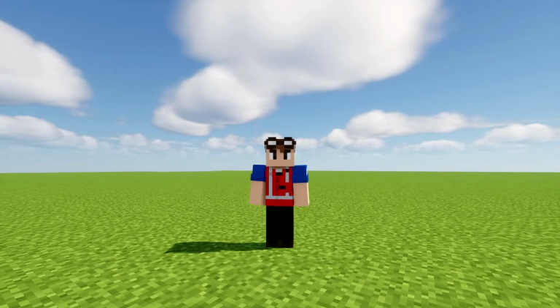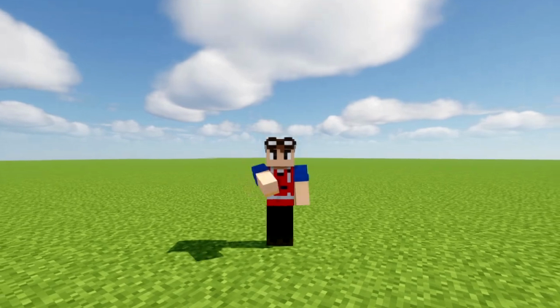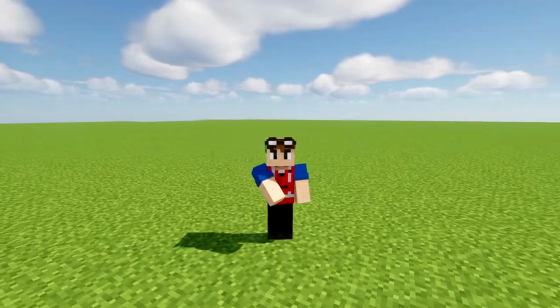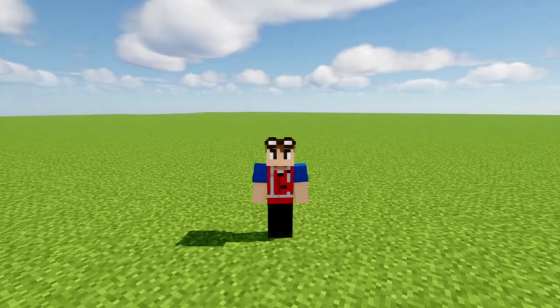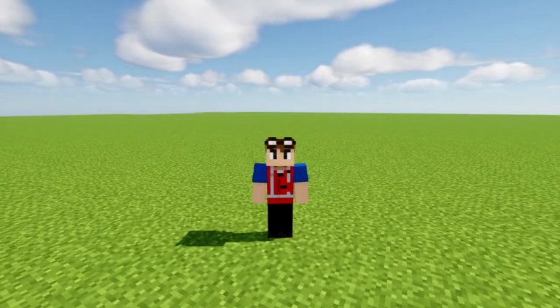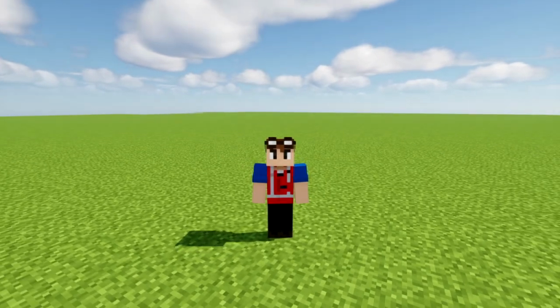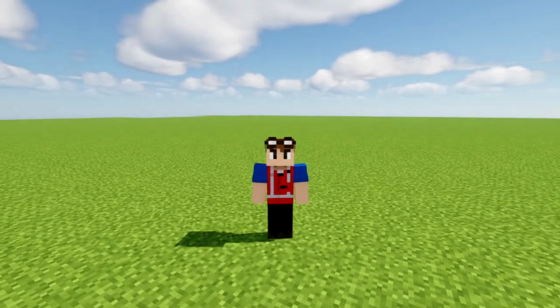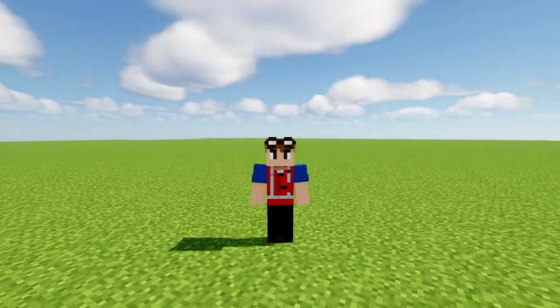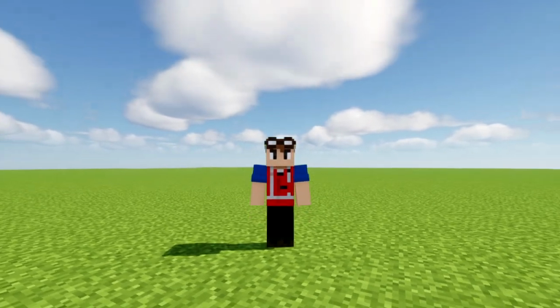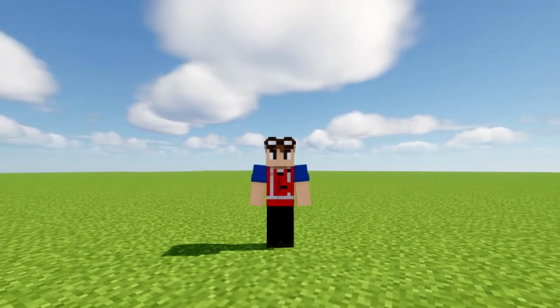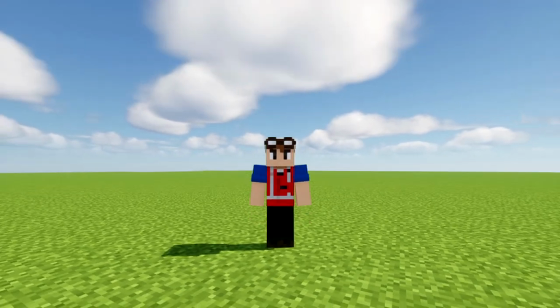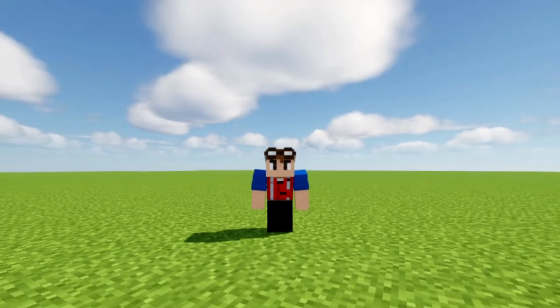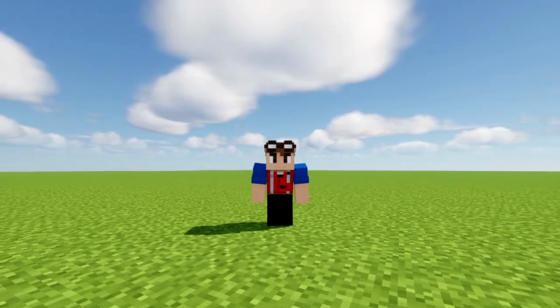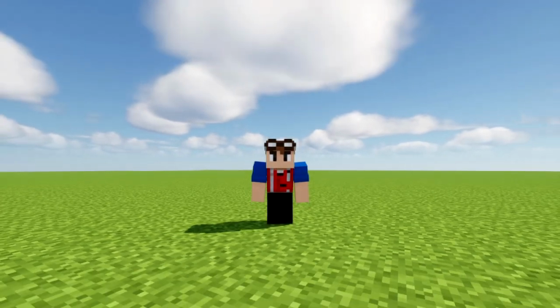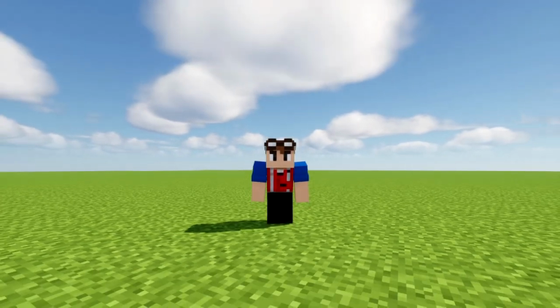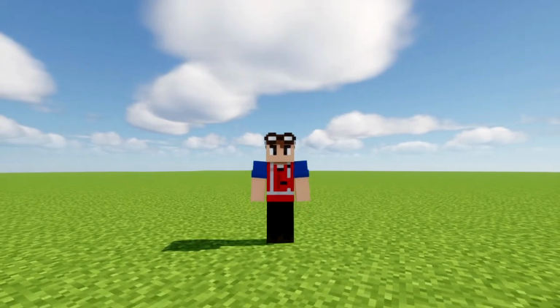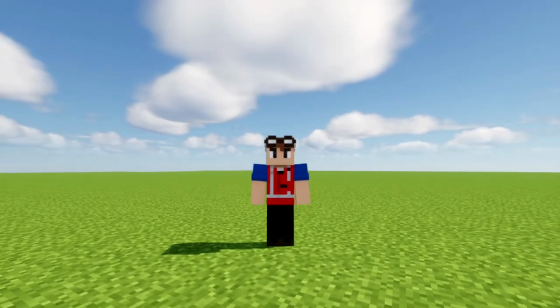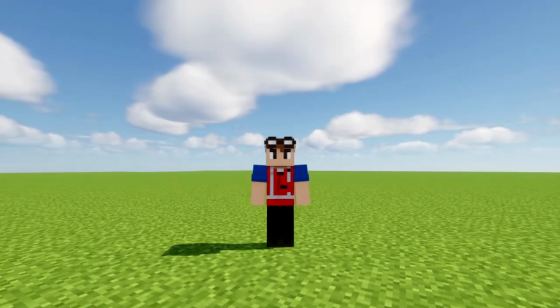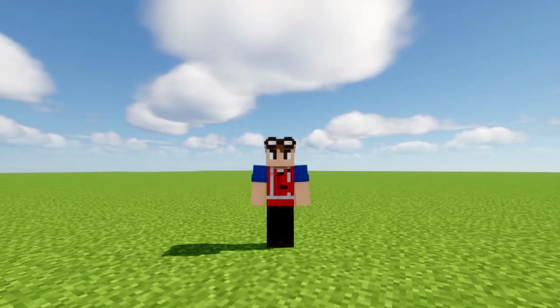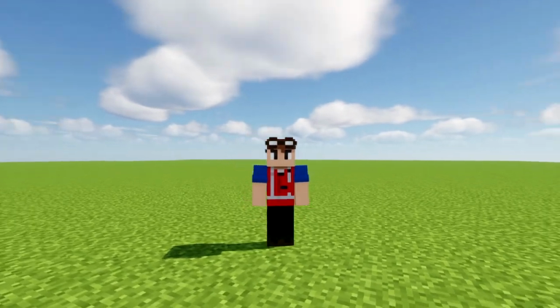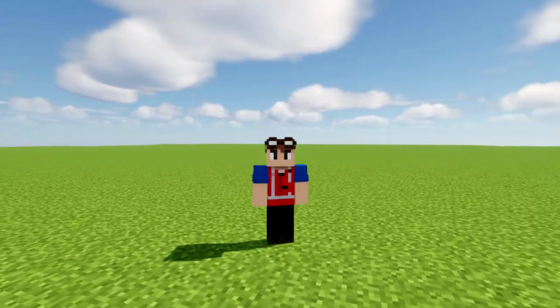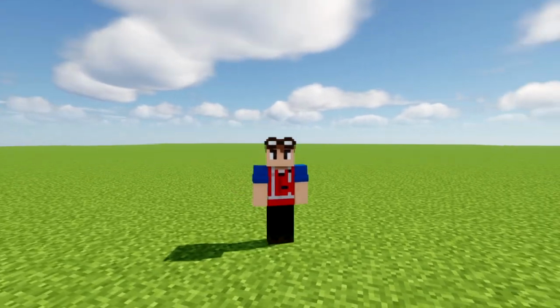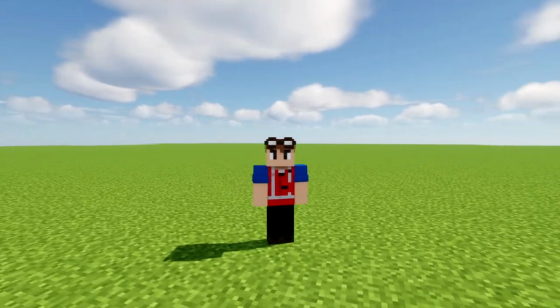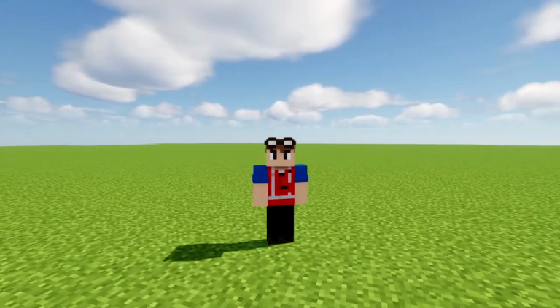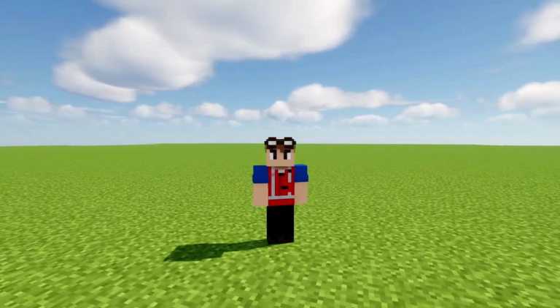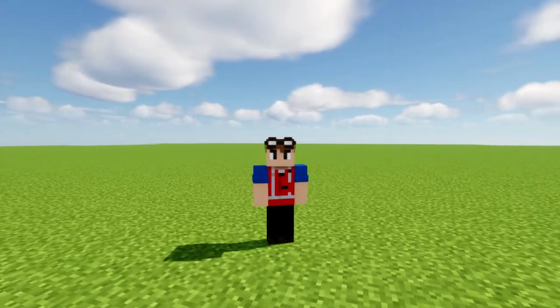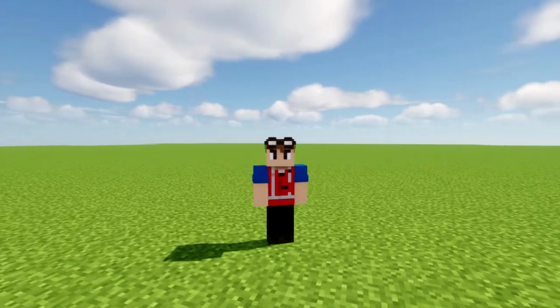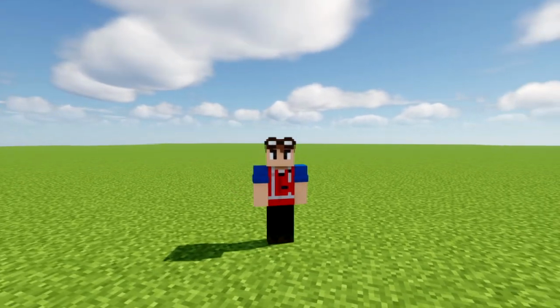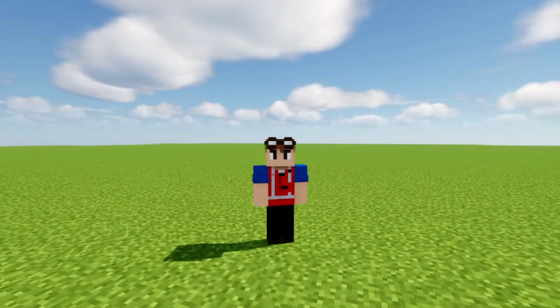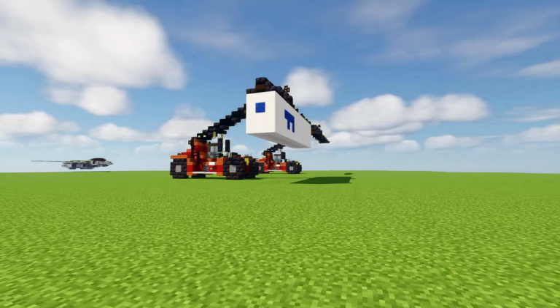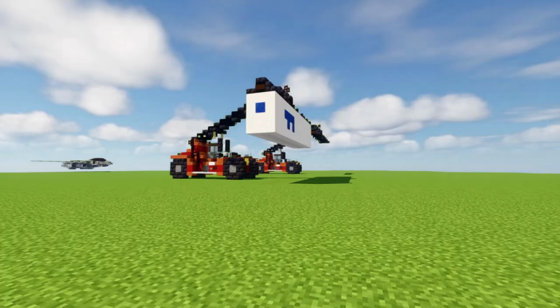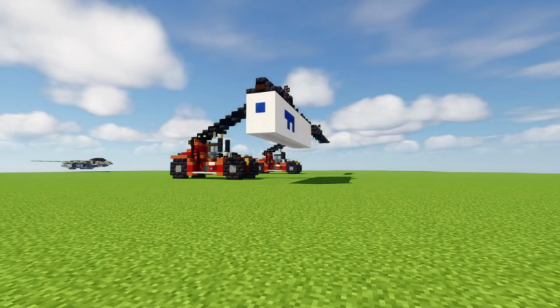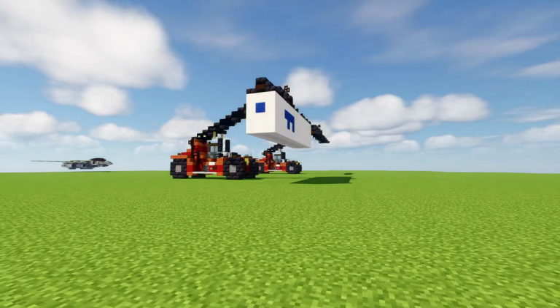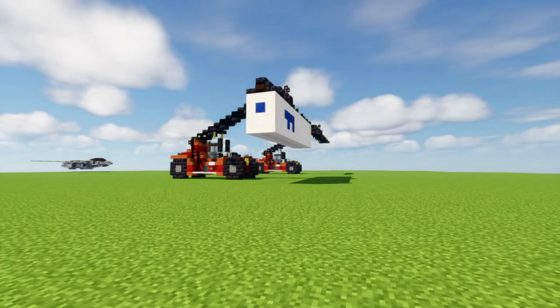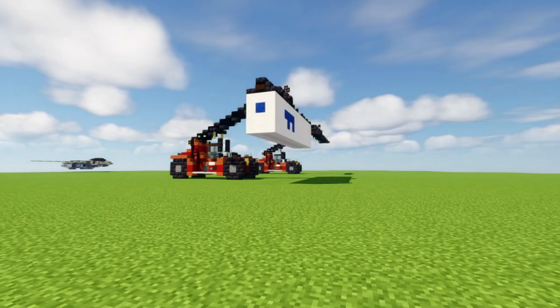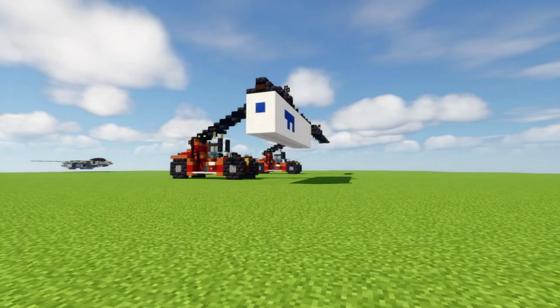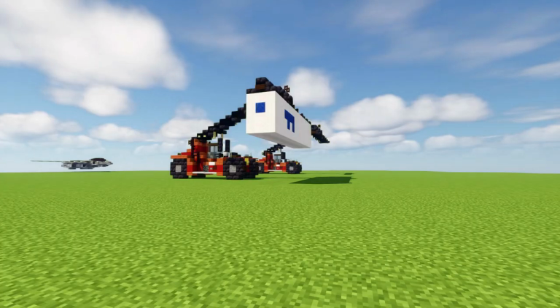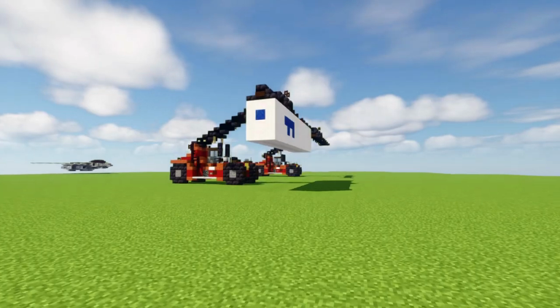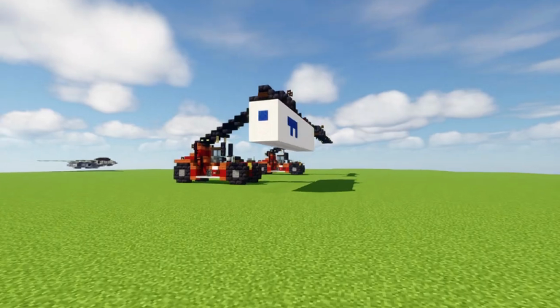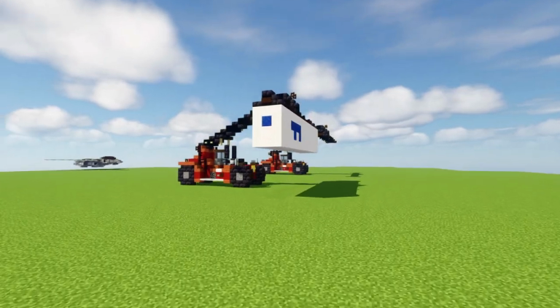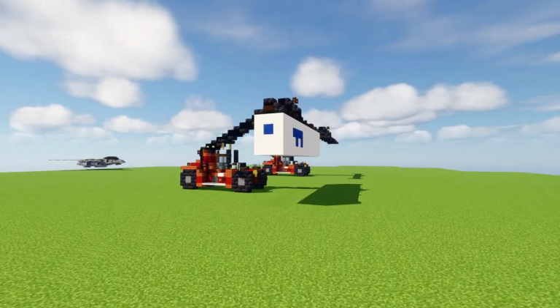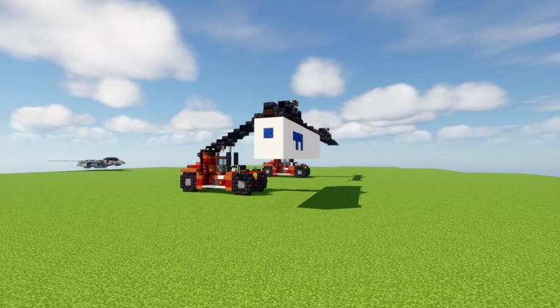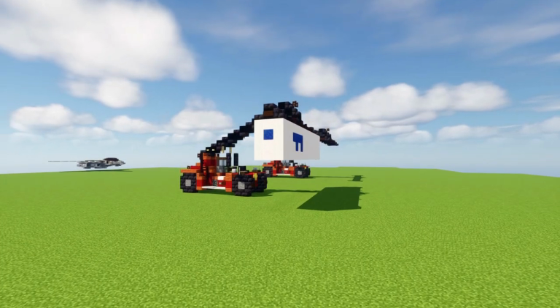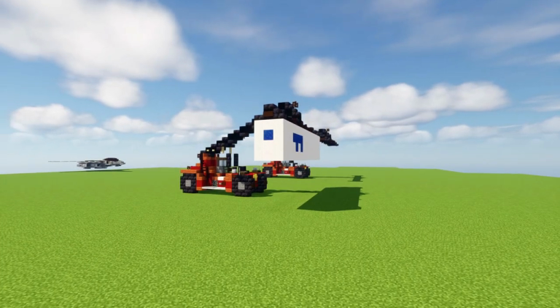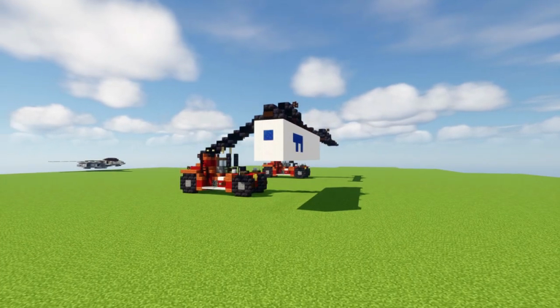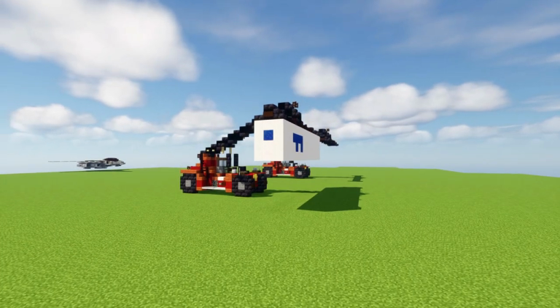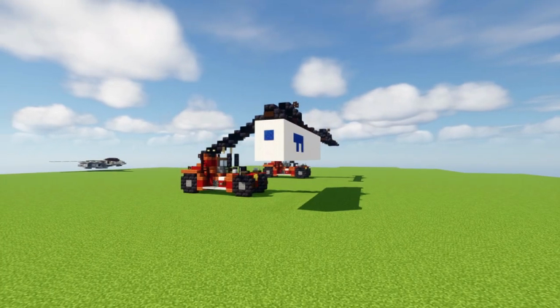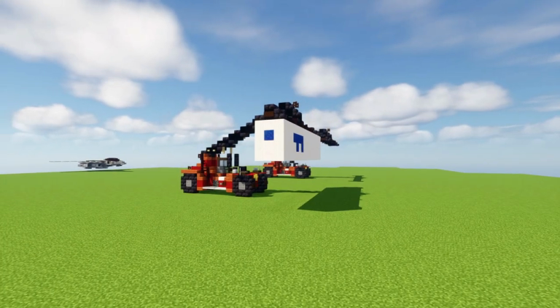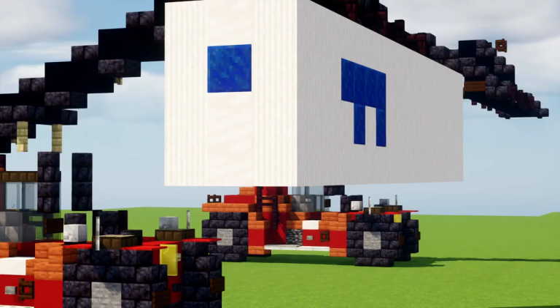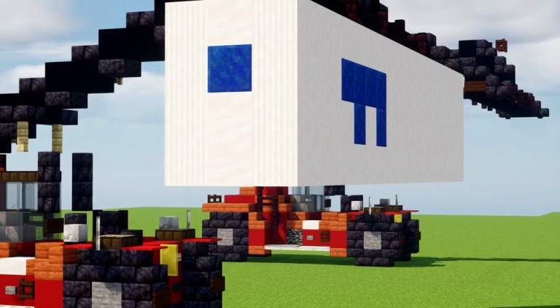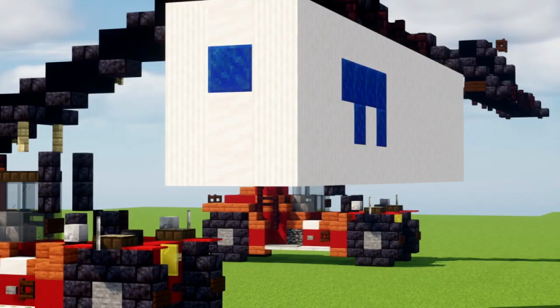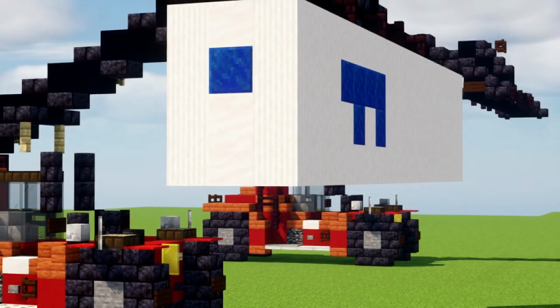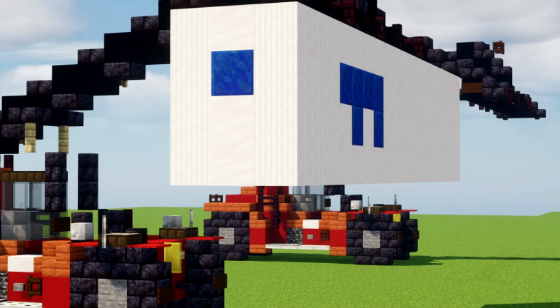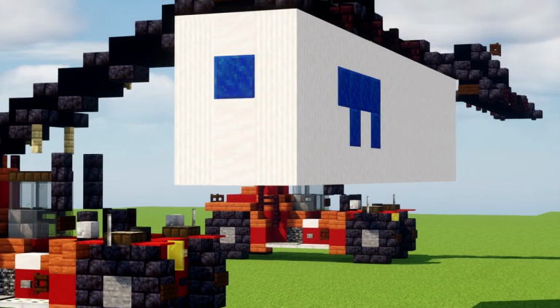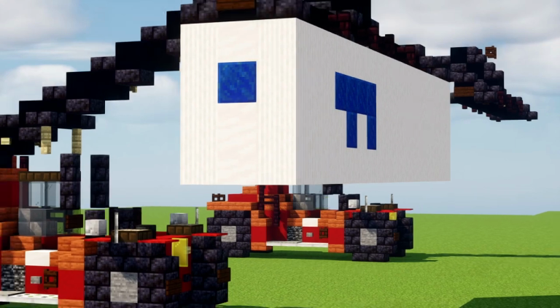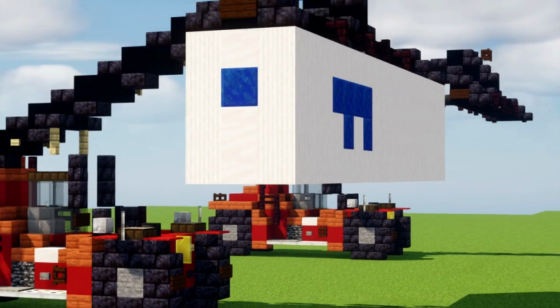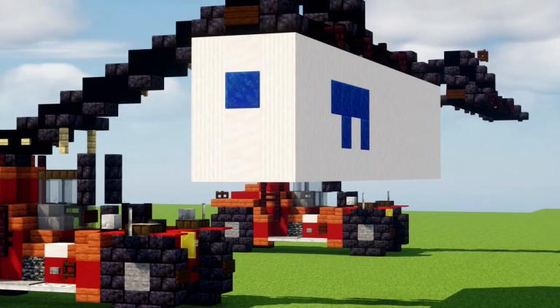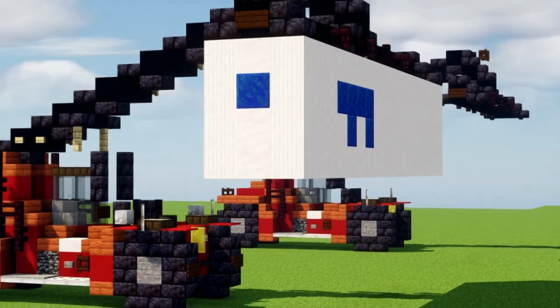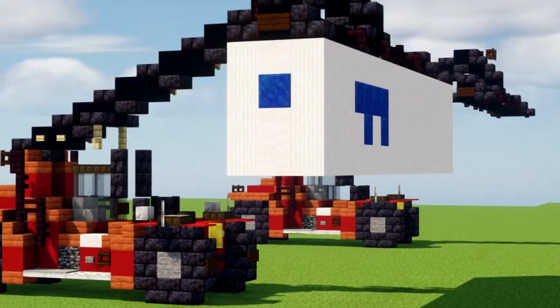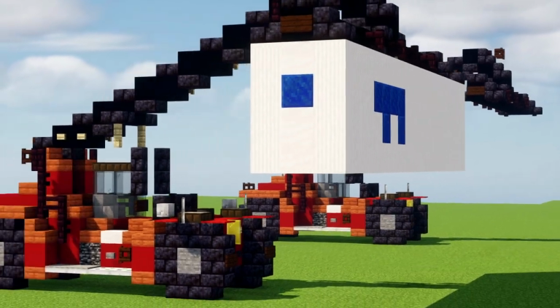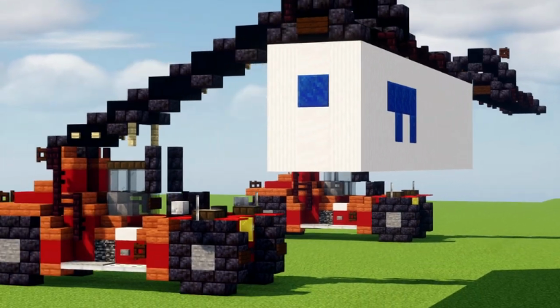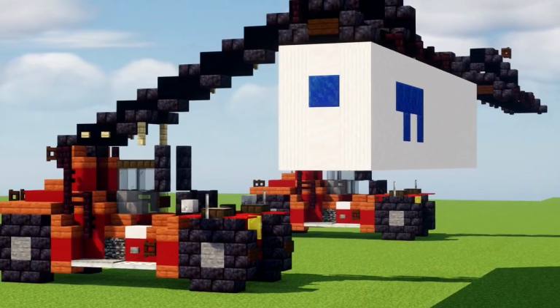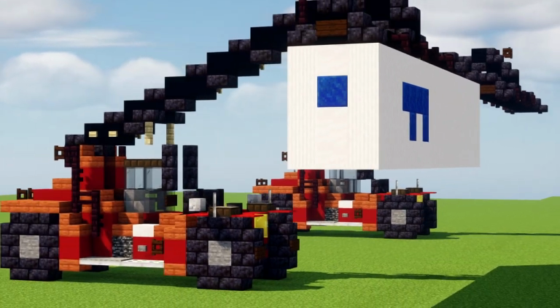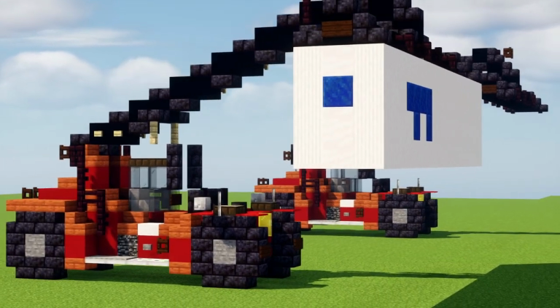Hey, welcome back guys, it's CraftyFox. Today we're going to be building the Generation G Gloria Kalmar Reach Stacker.